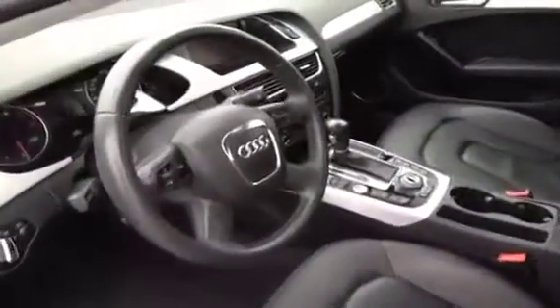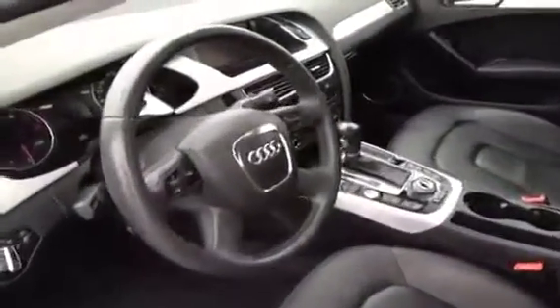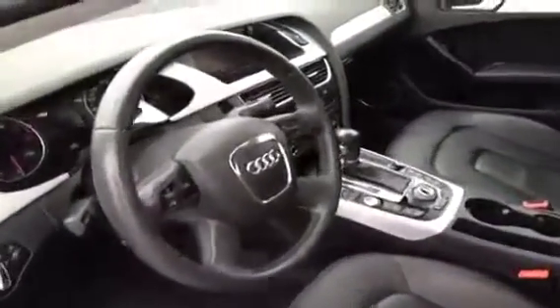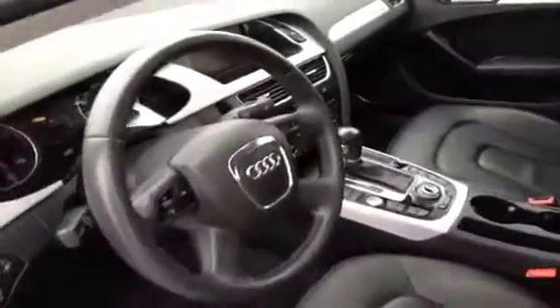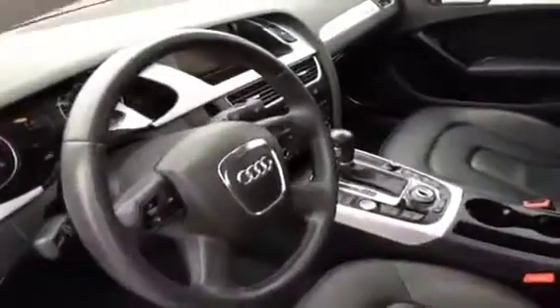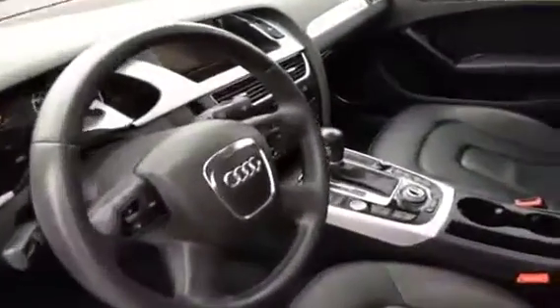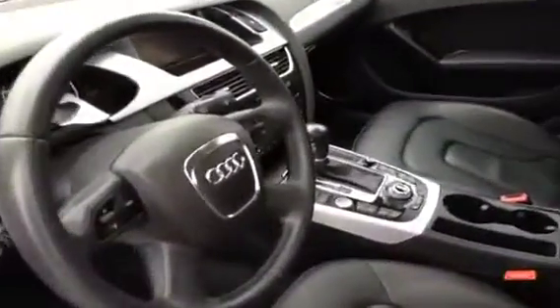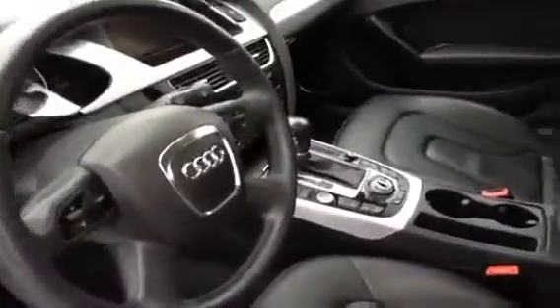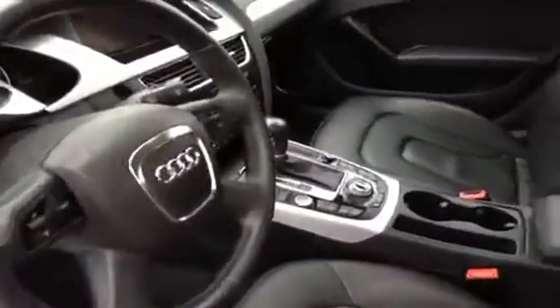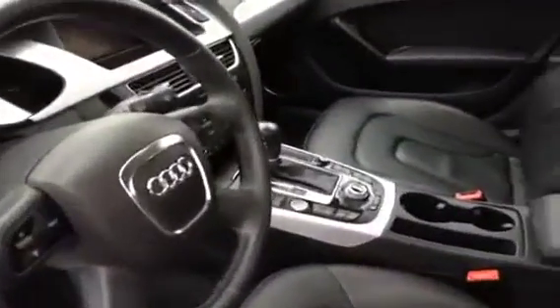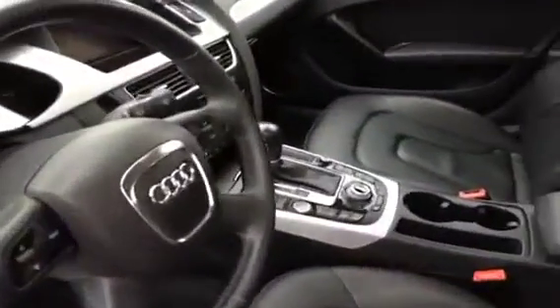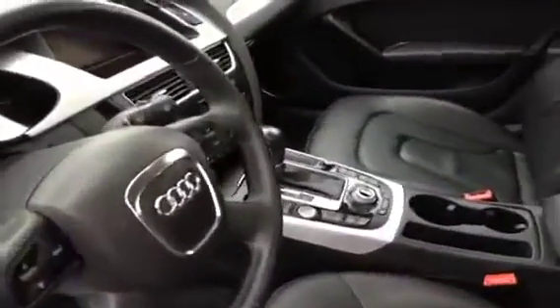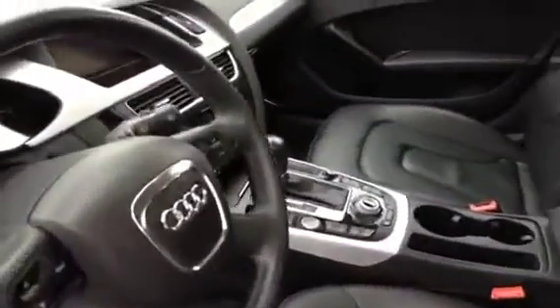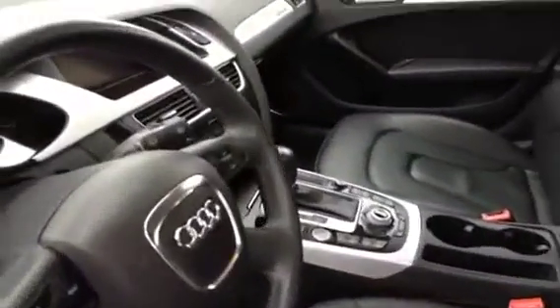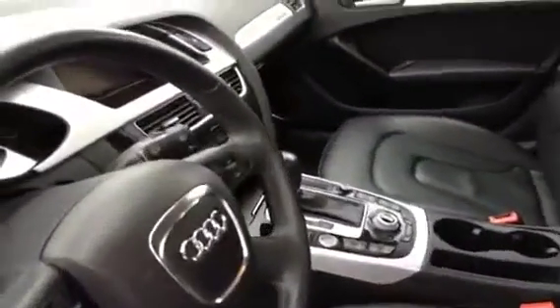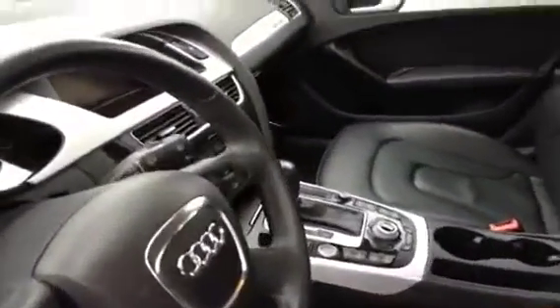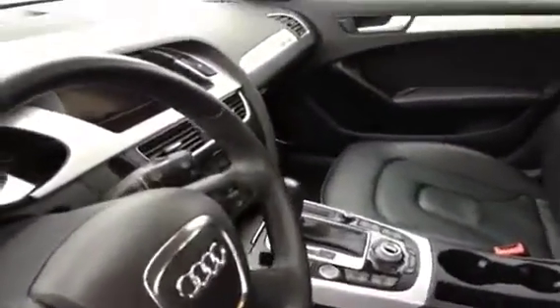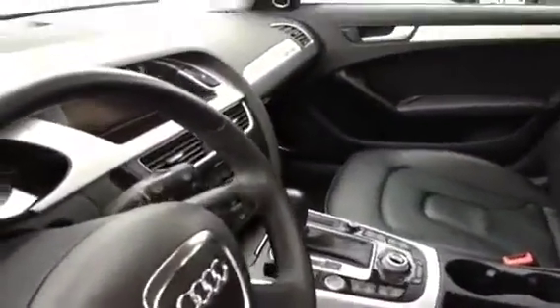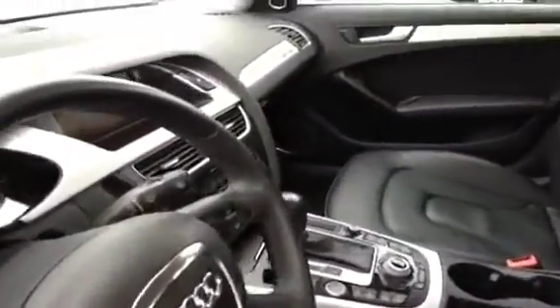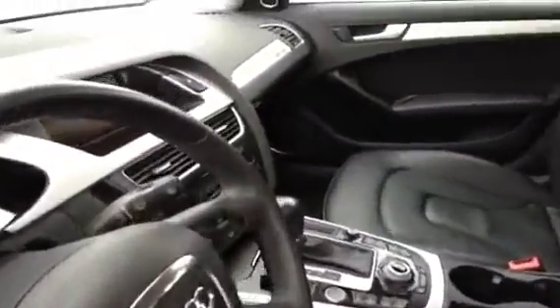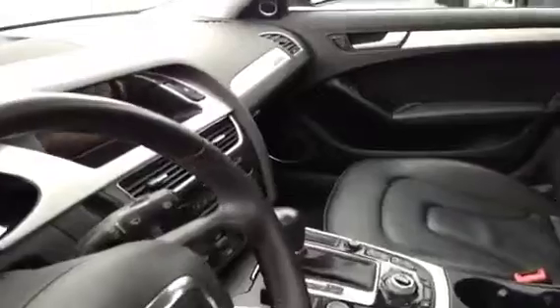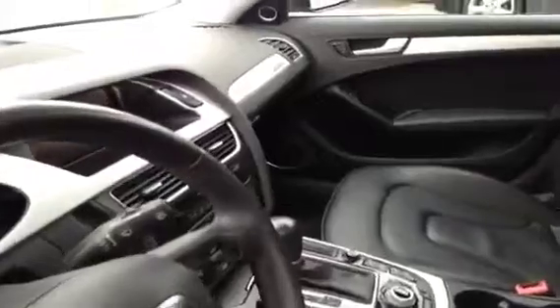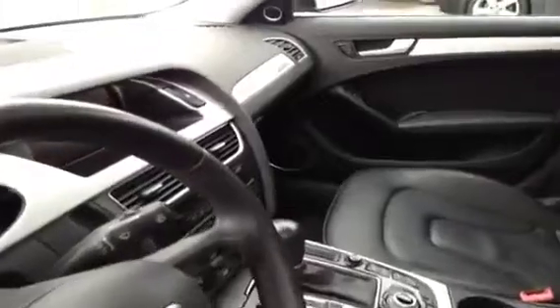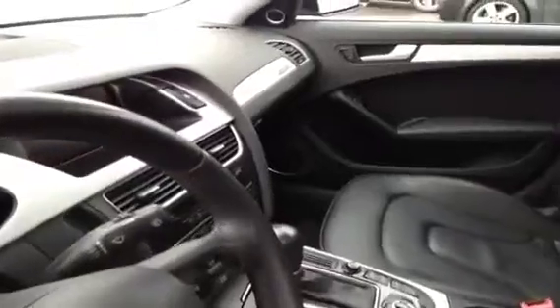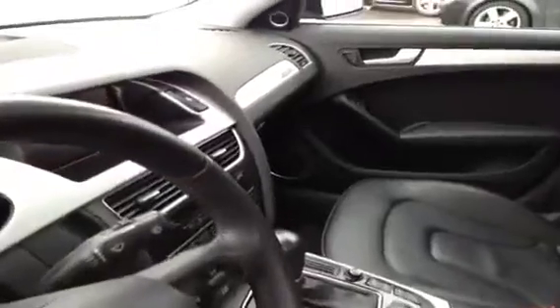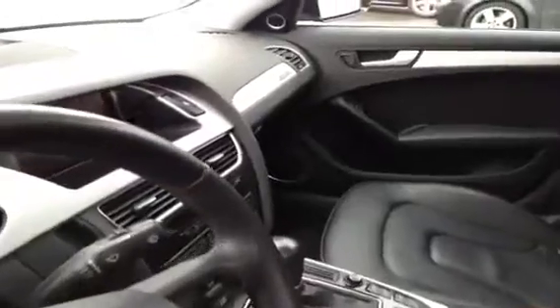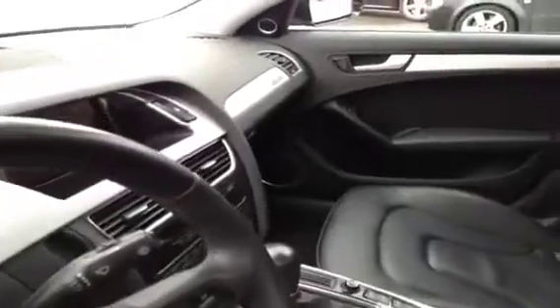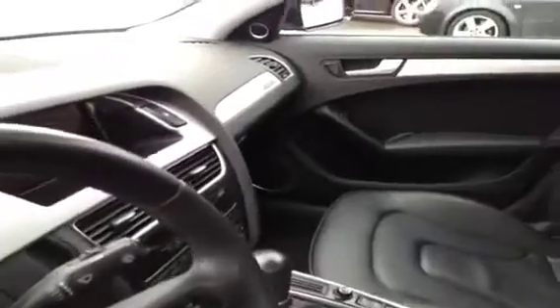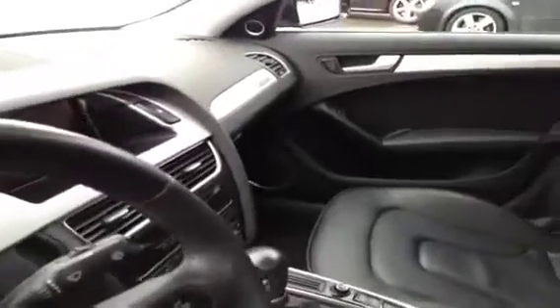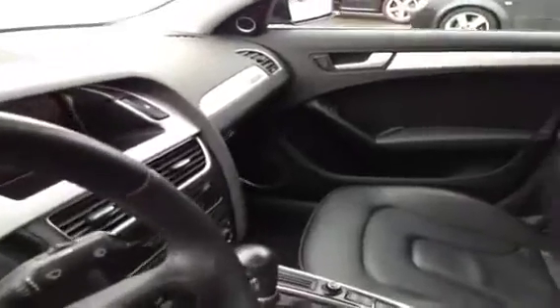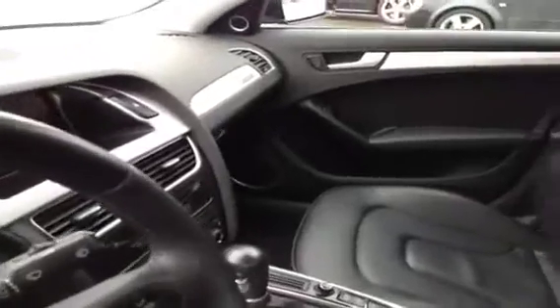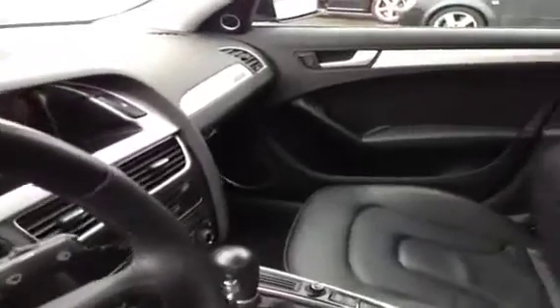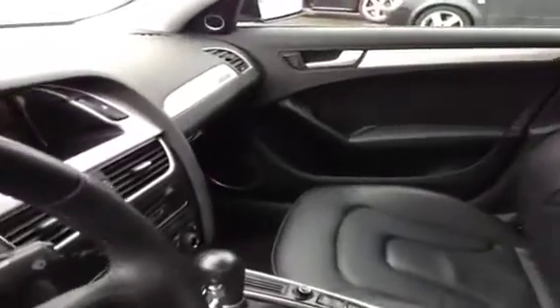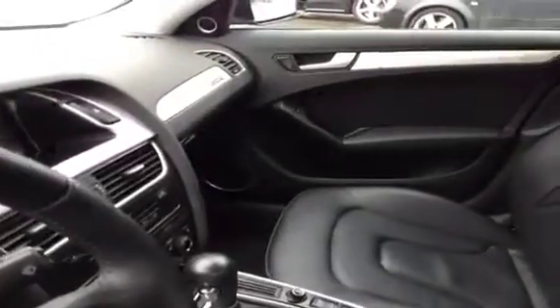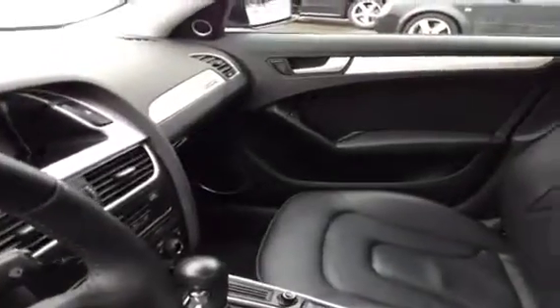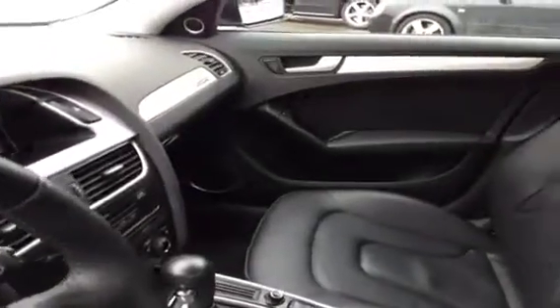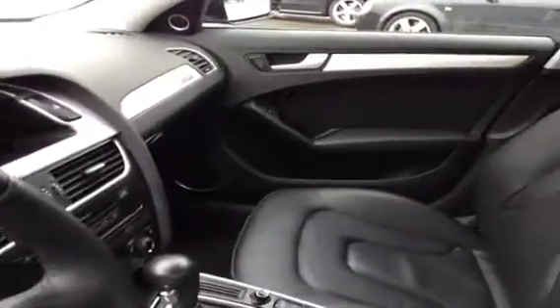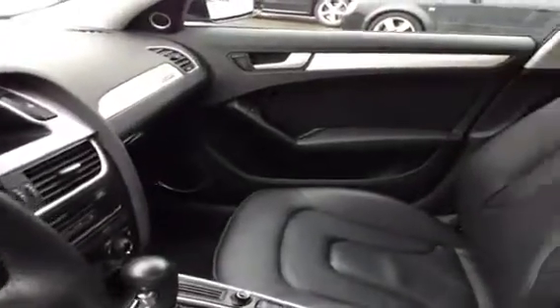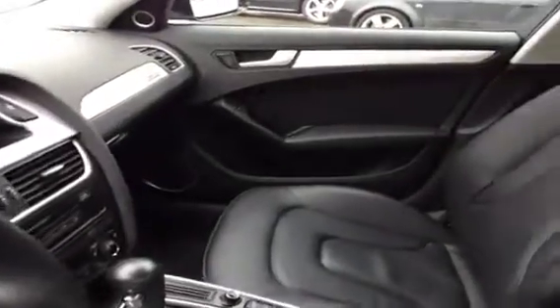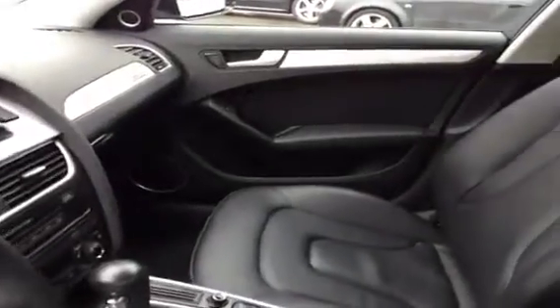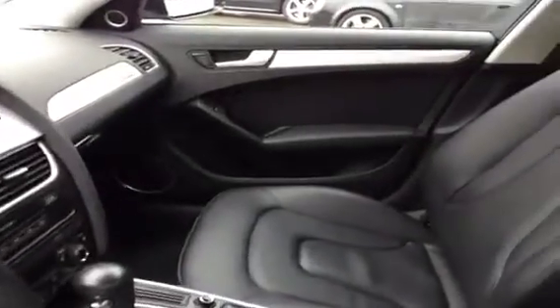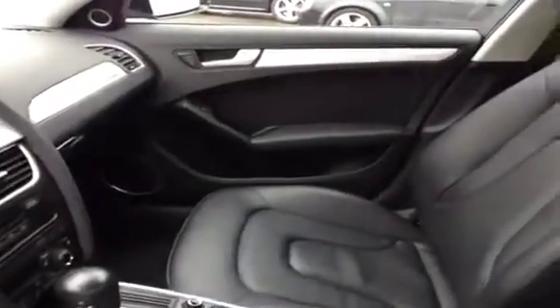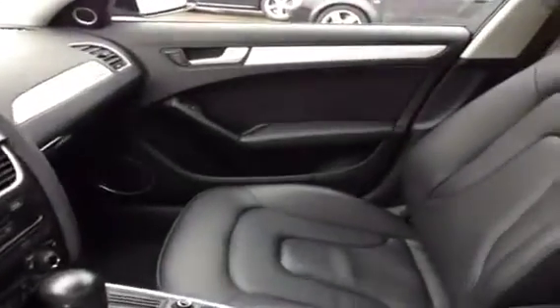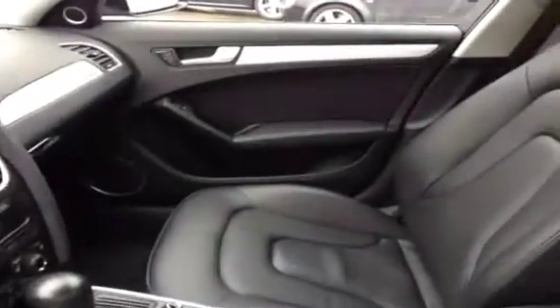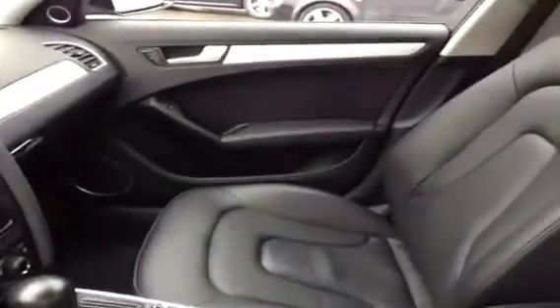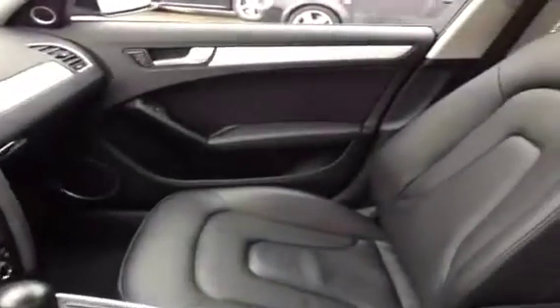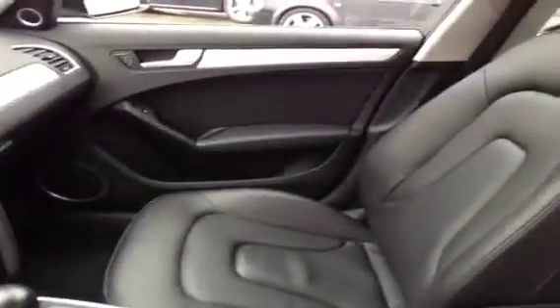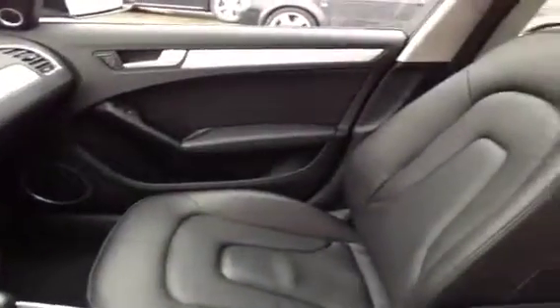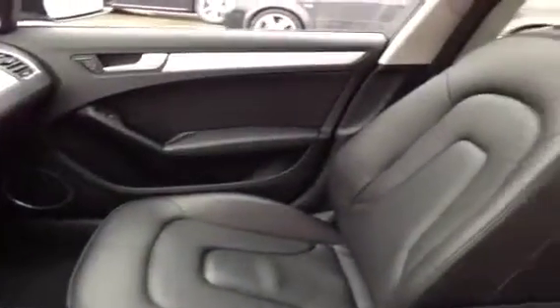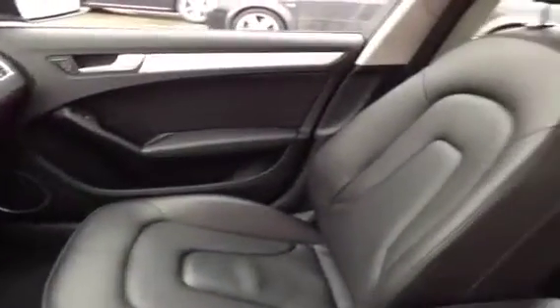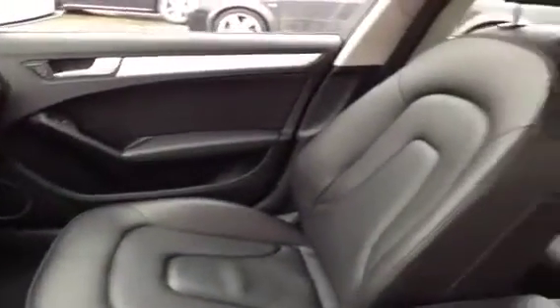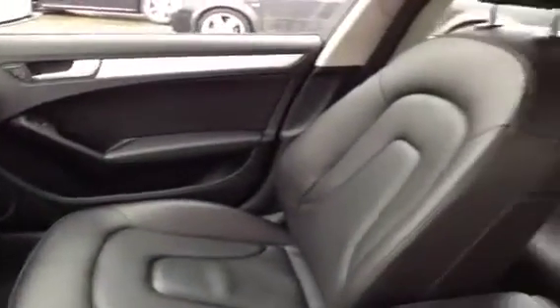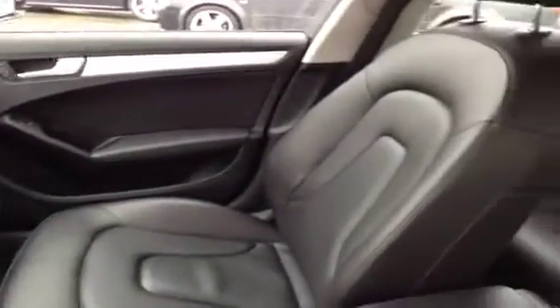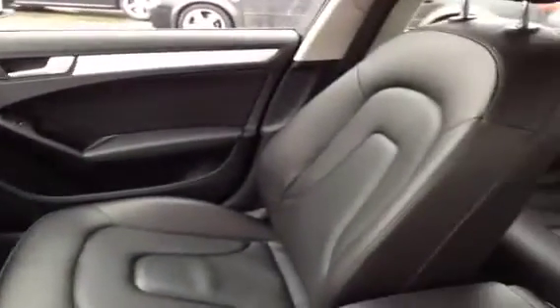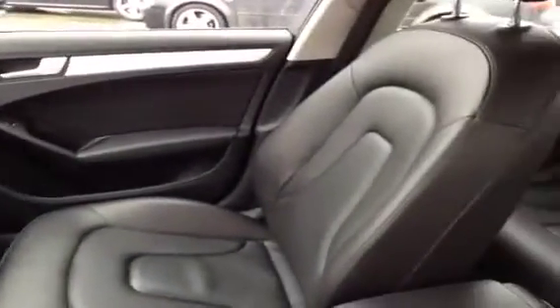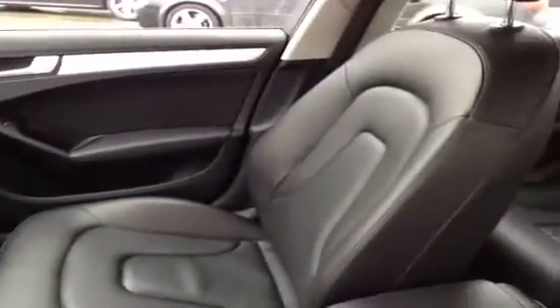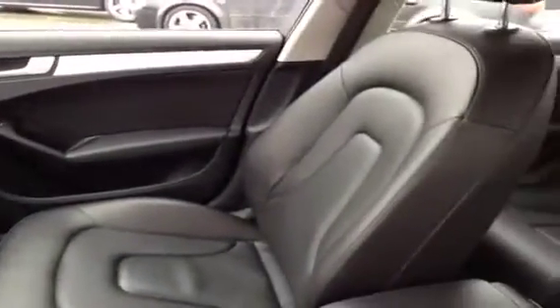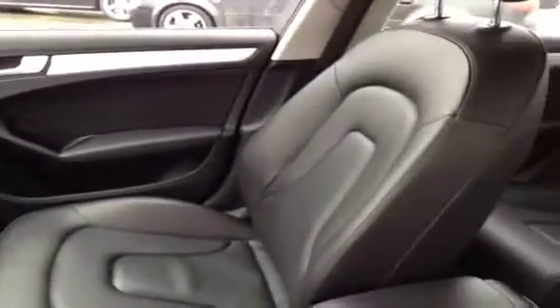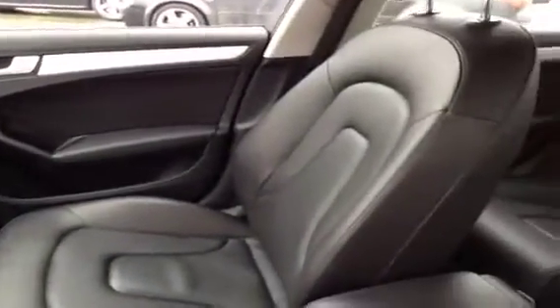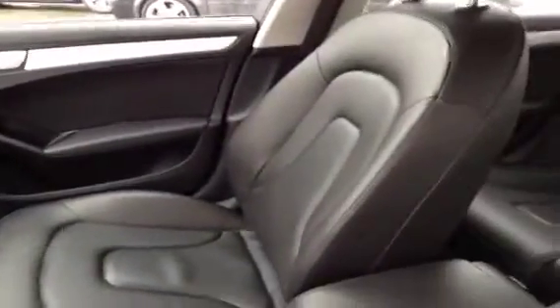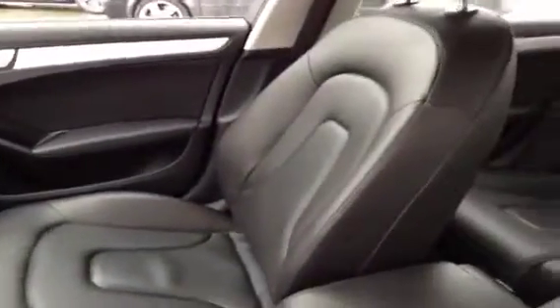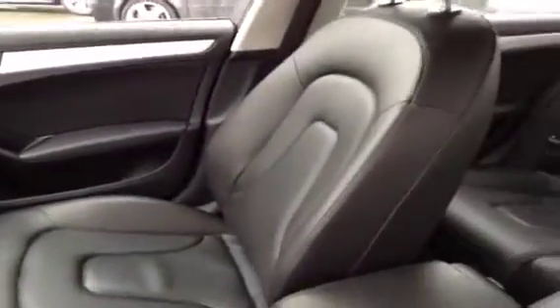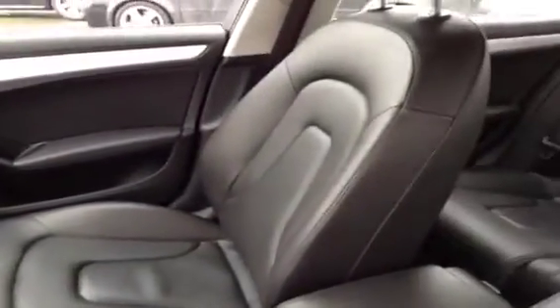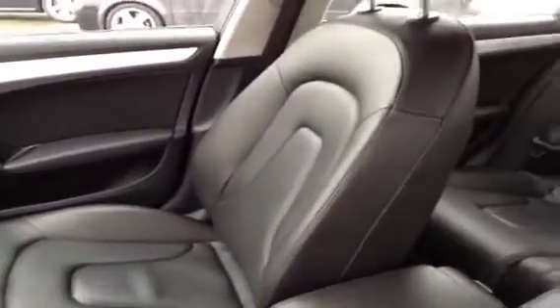All our vehicles that arrive here at Glenmore Audi are all sent out for complete details.